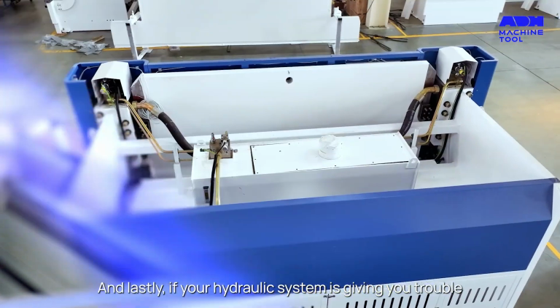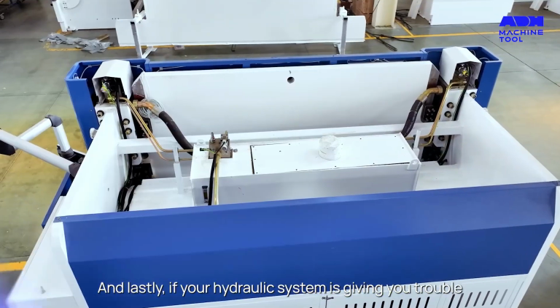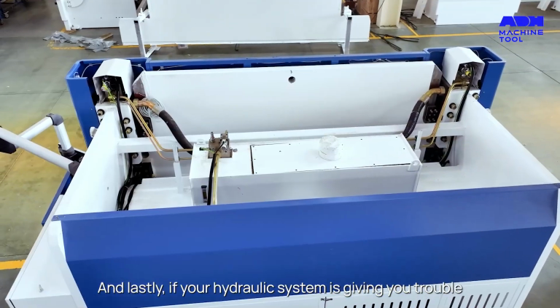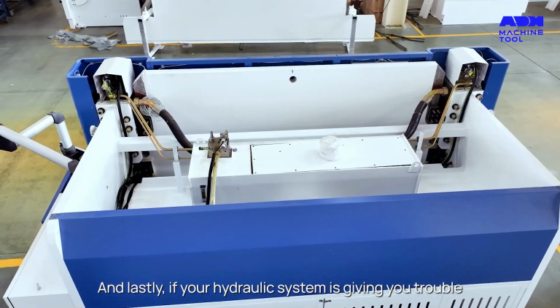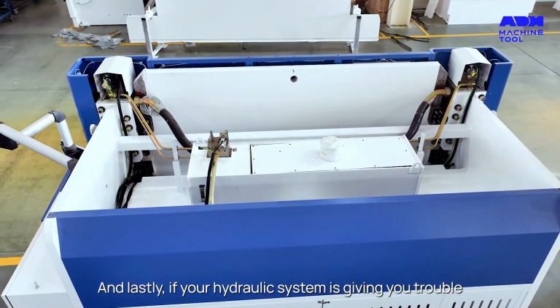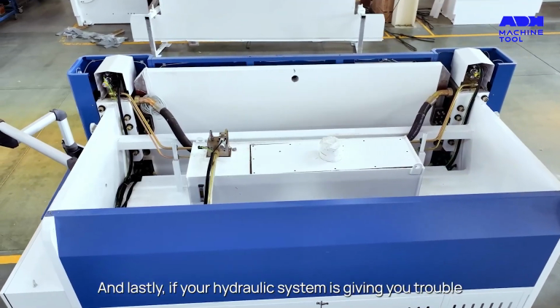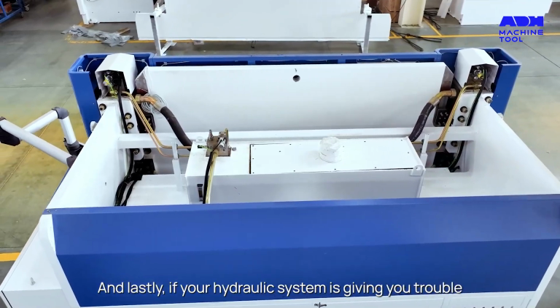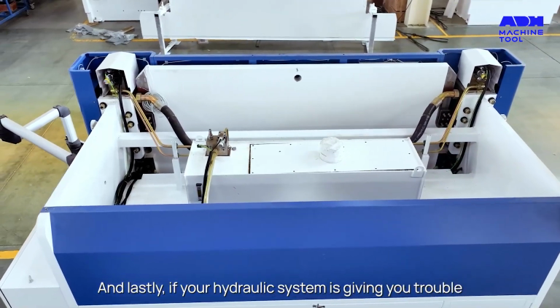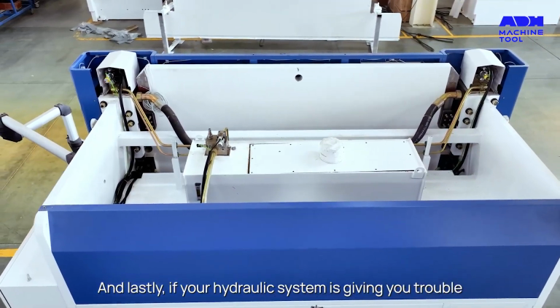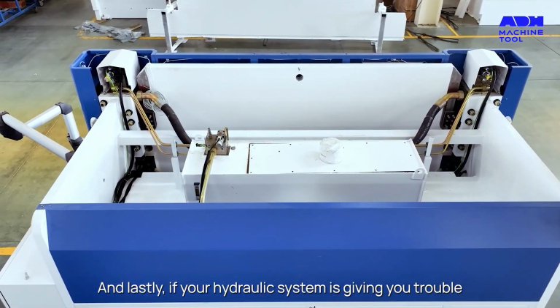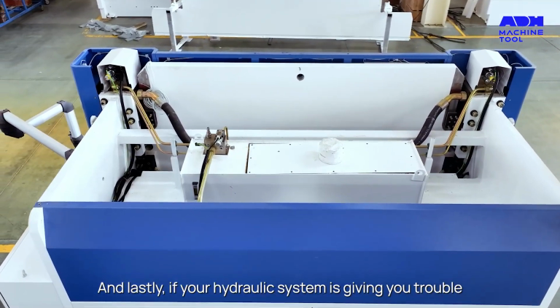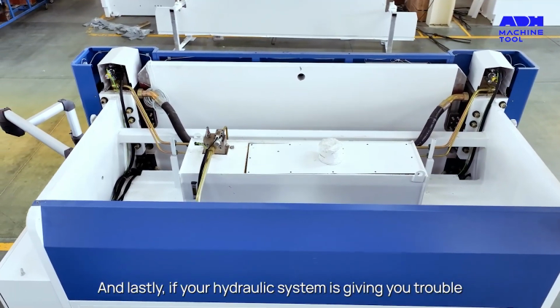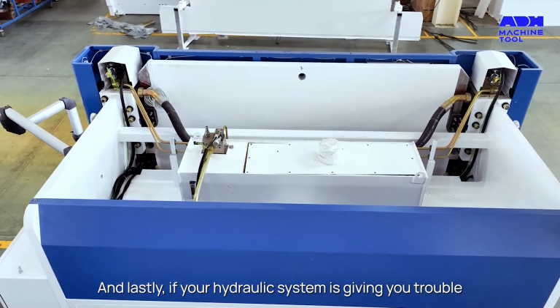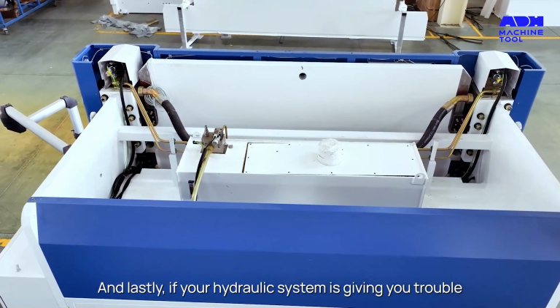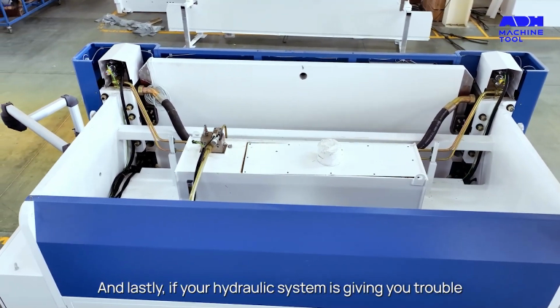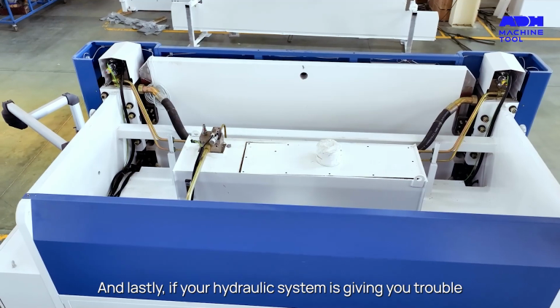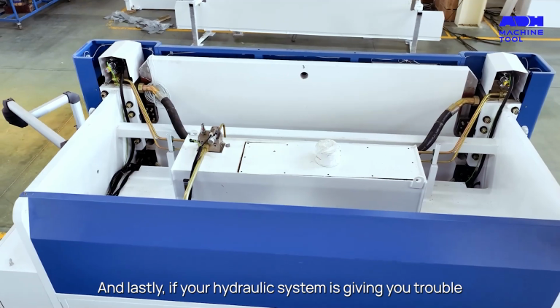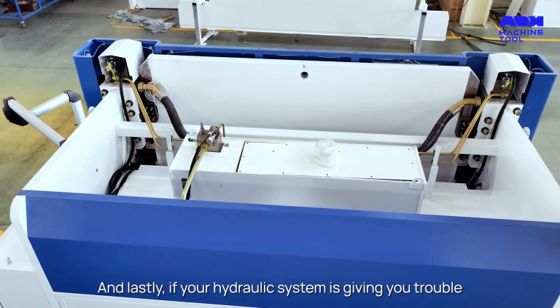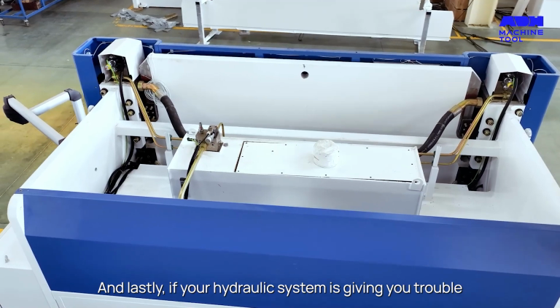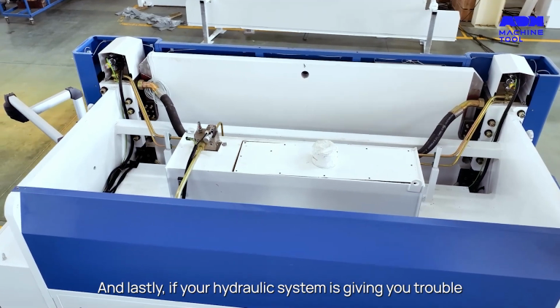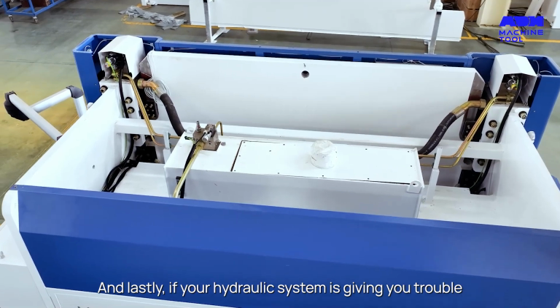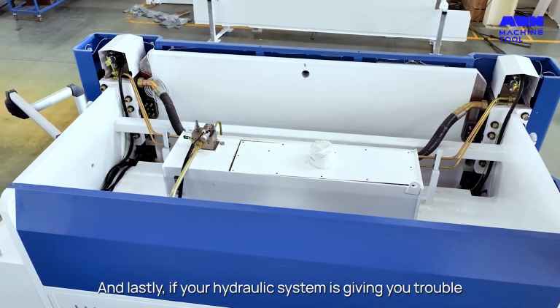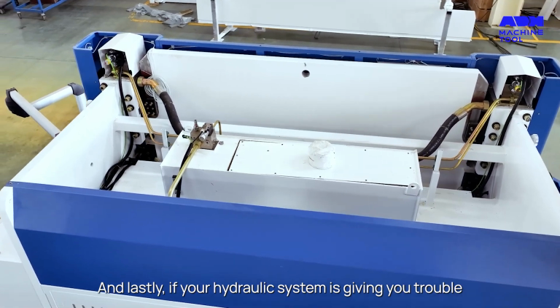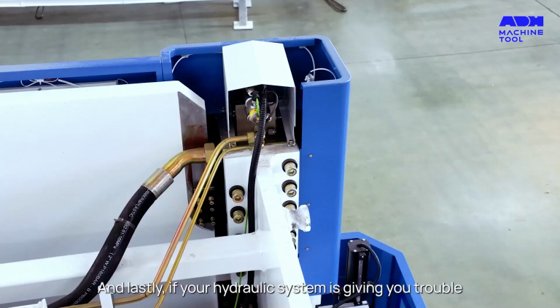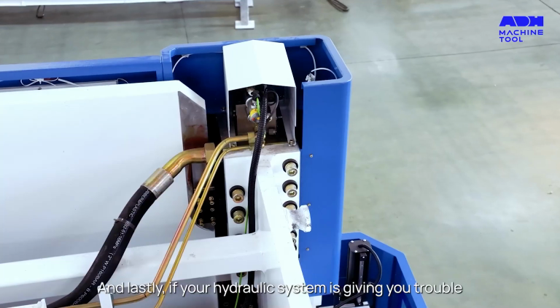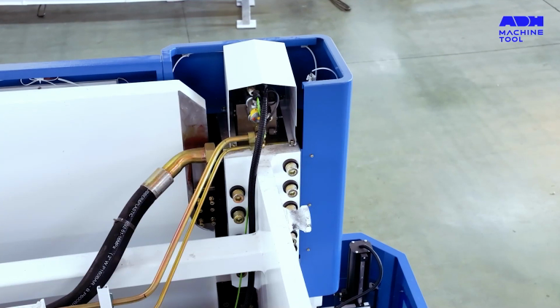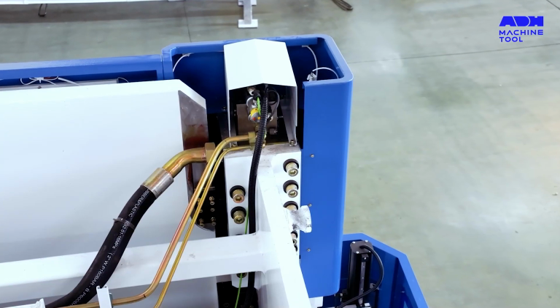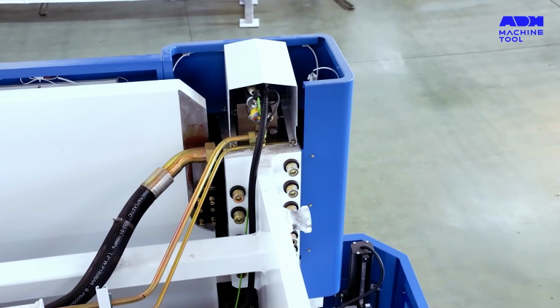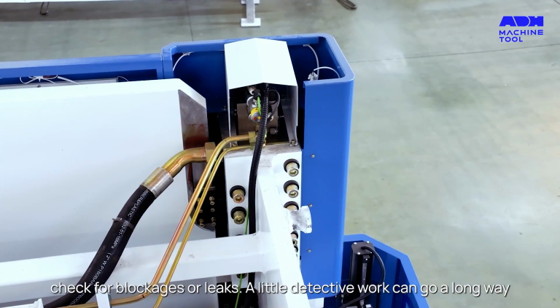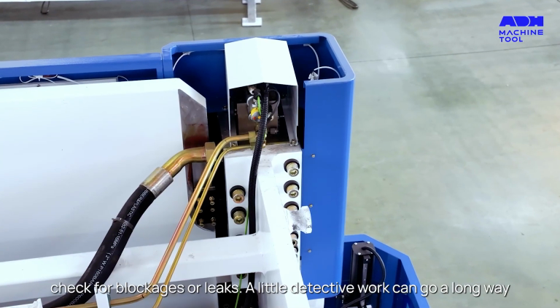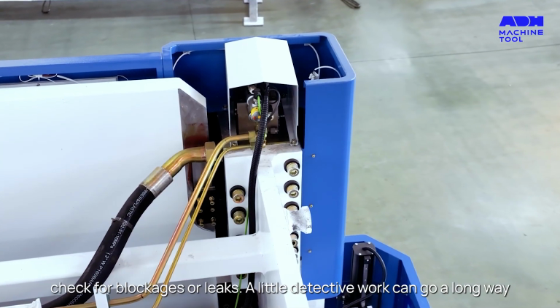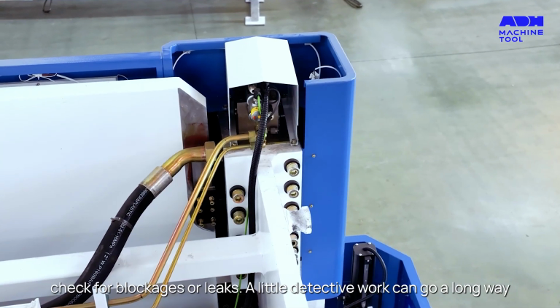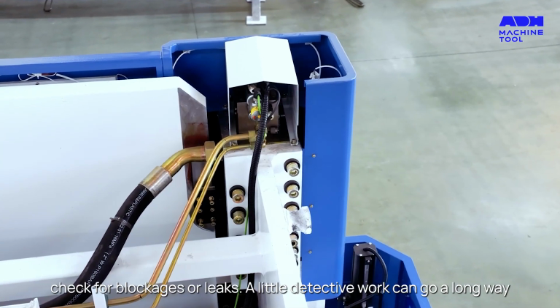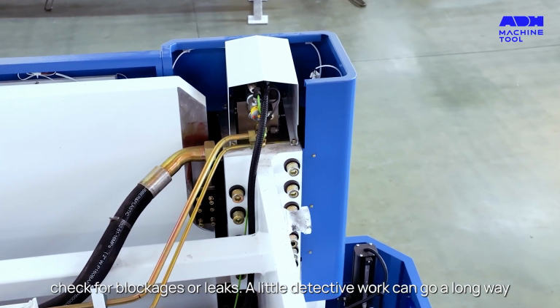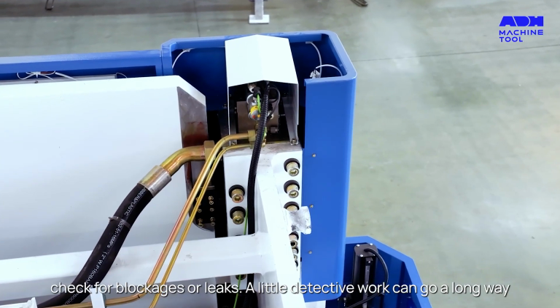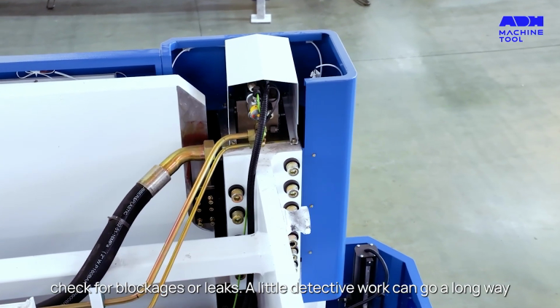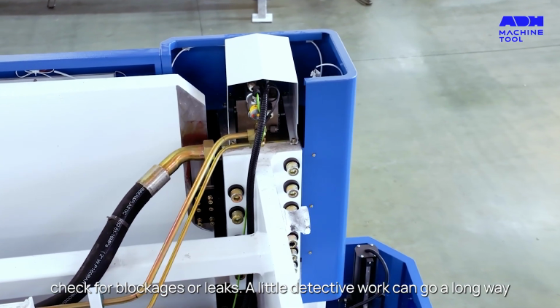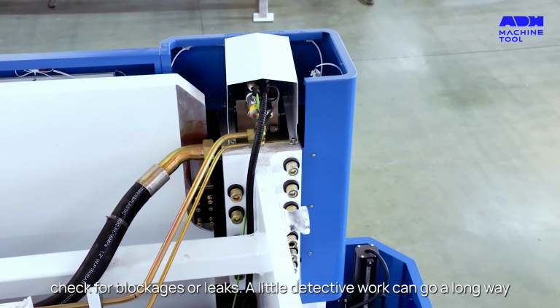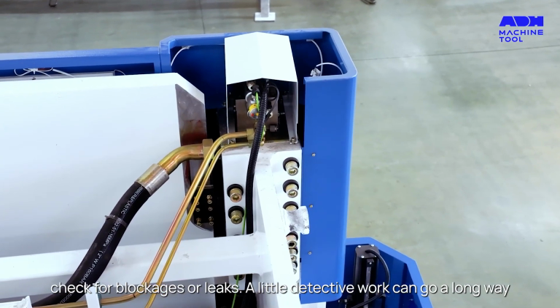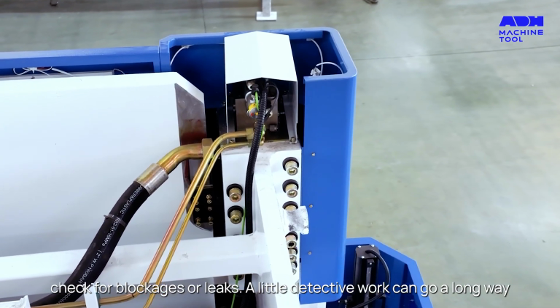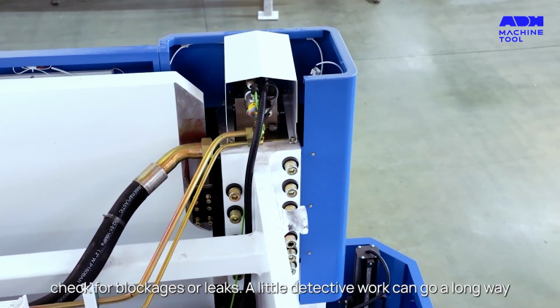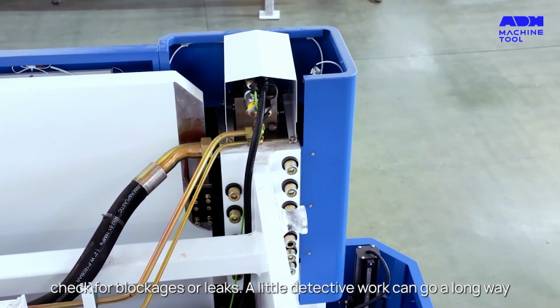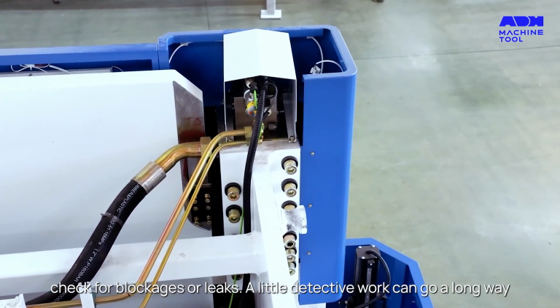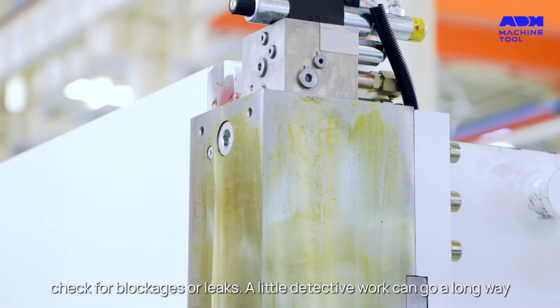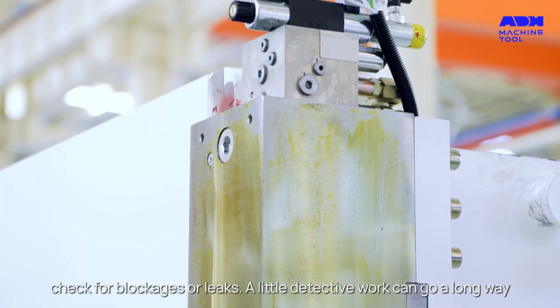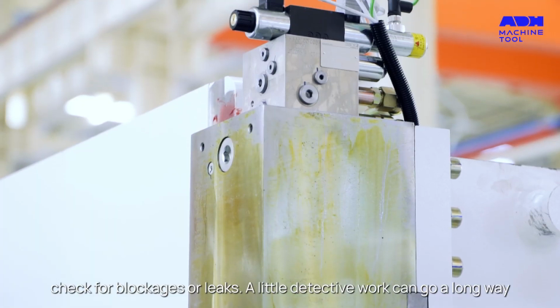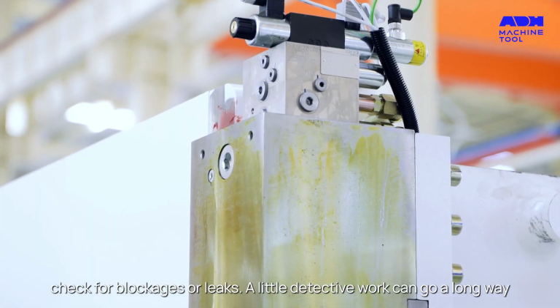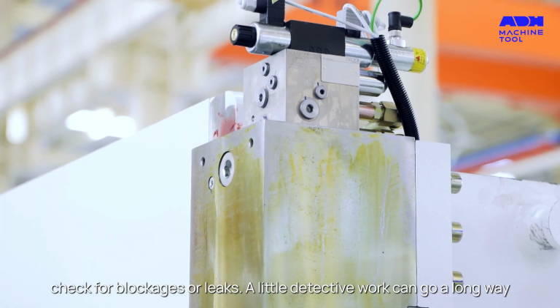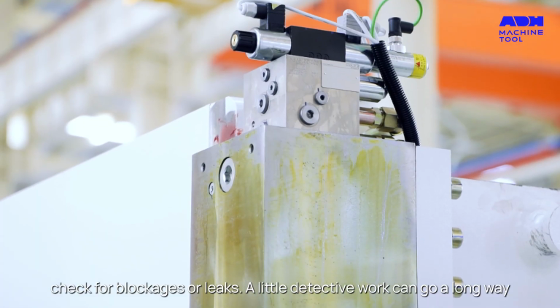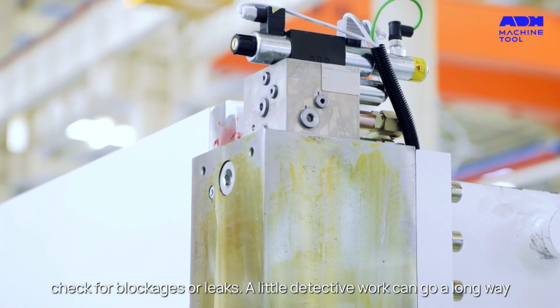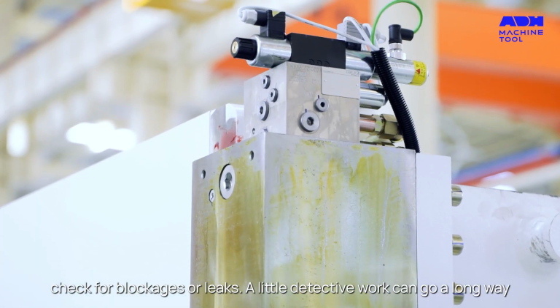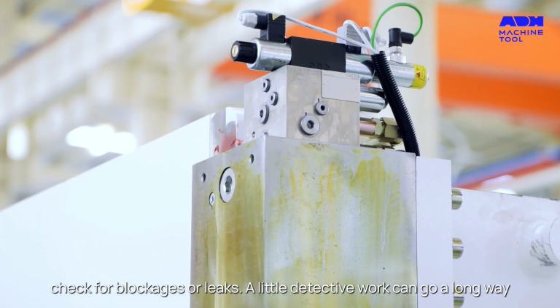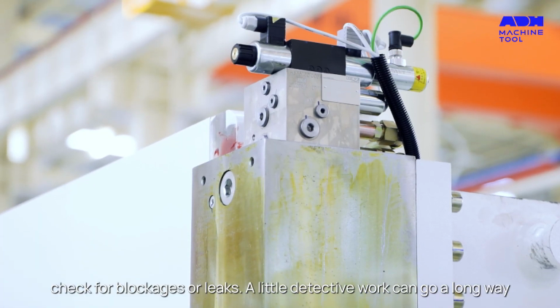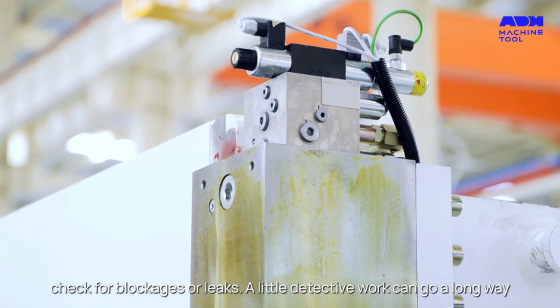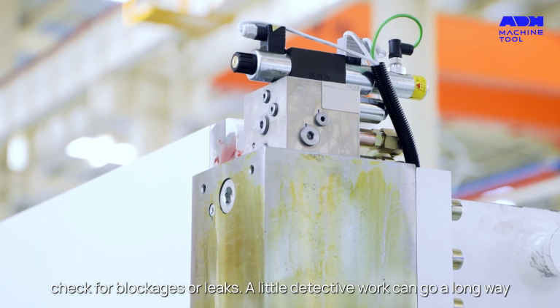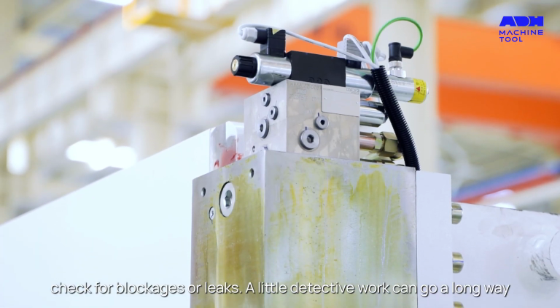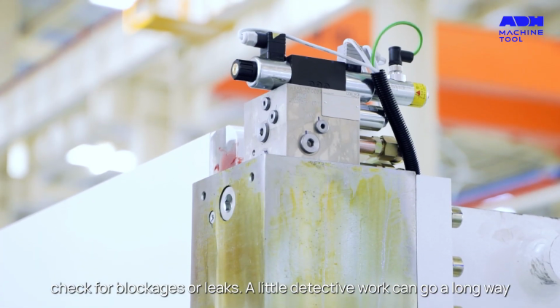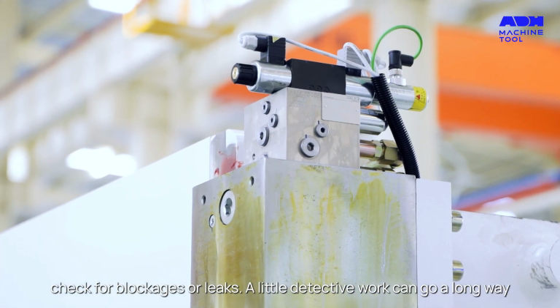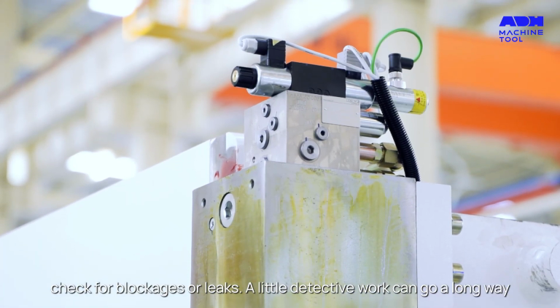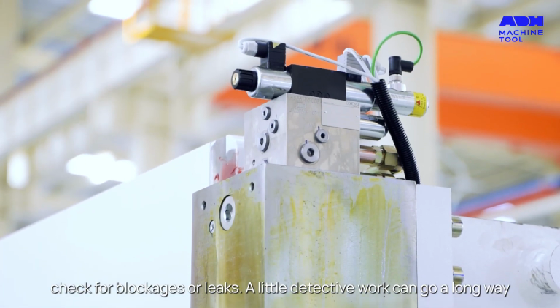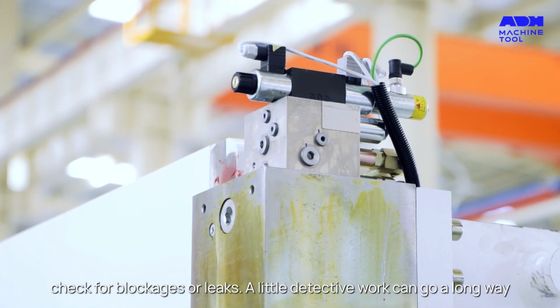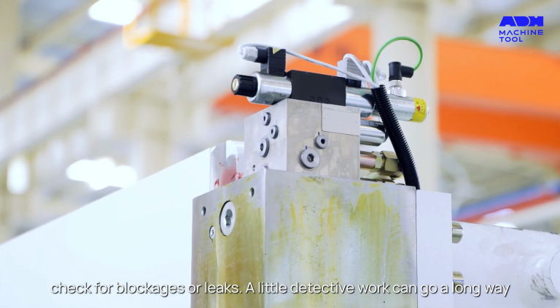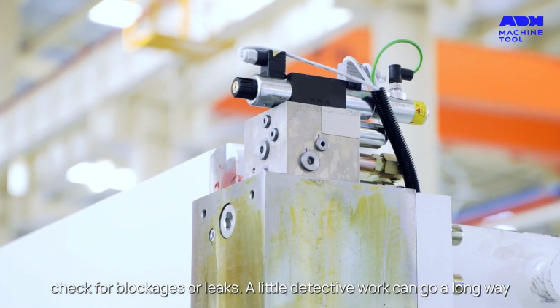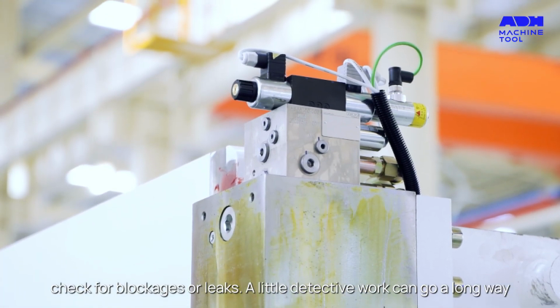And lastly, if your hydraulic system is giving you trouble, check for blockages or leaks. A little detective work can go a long way.